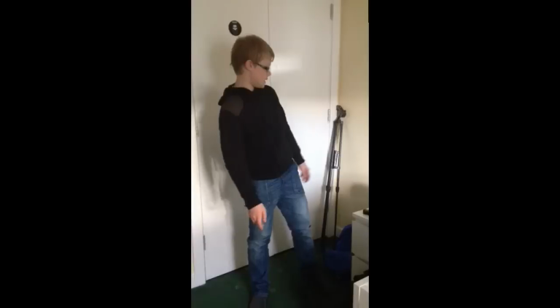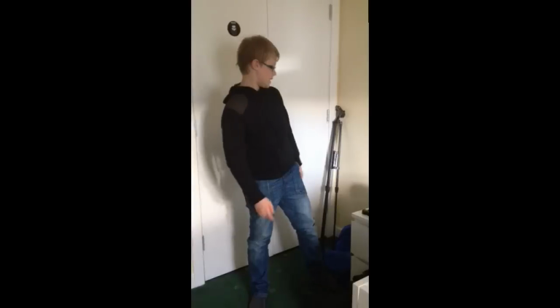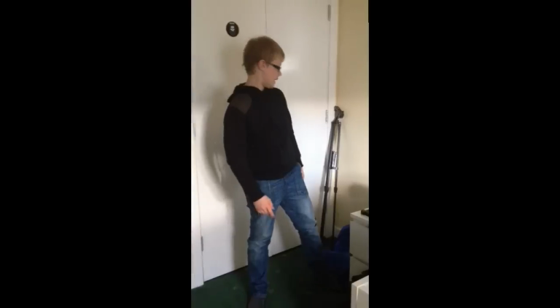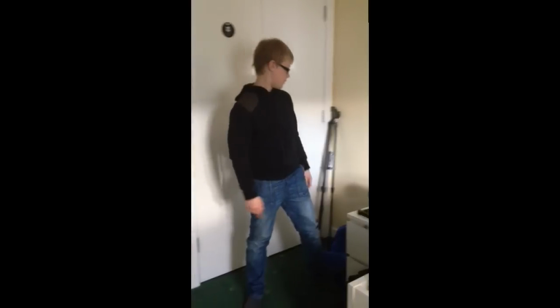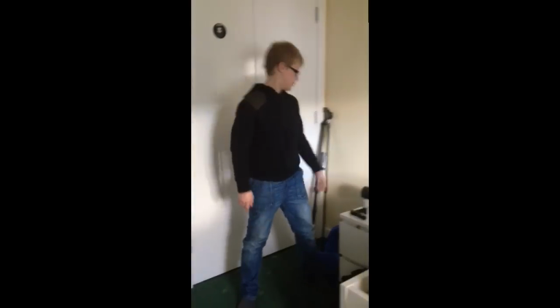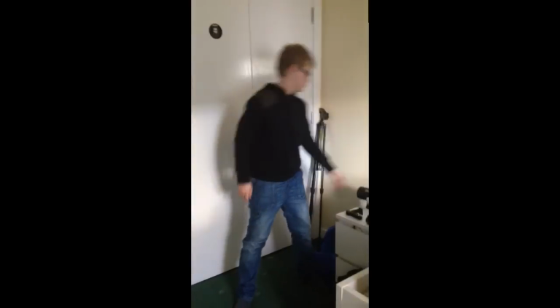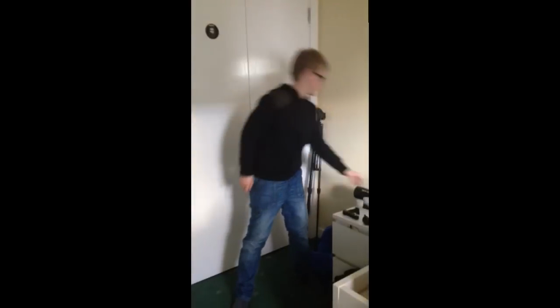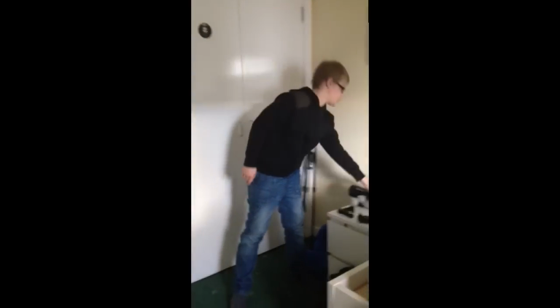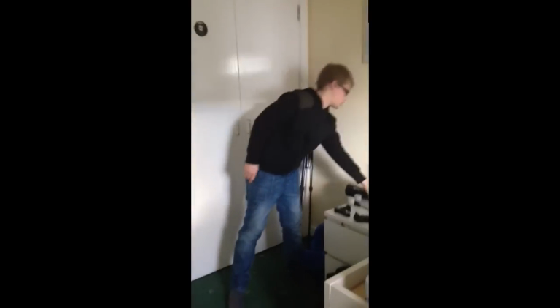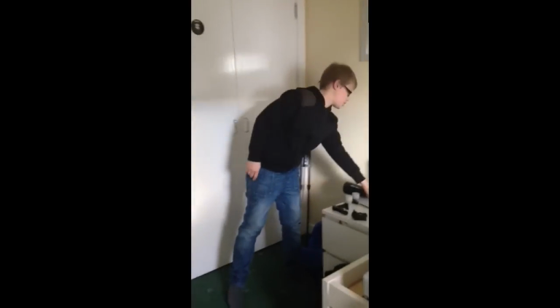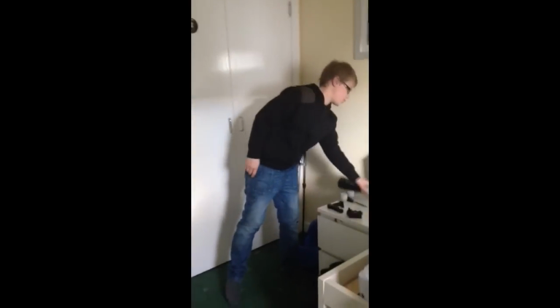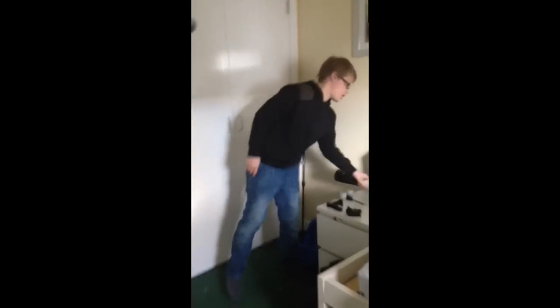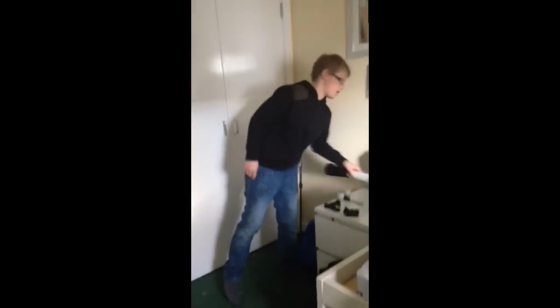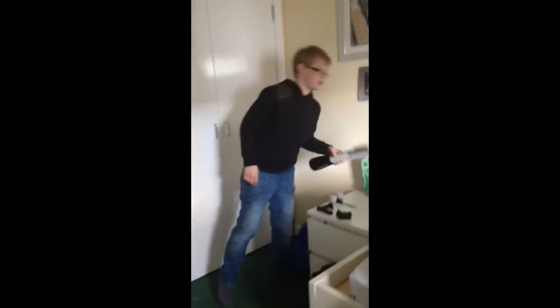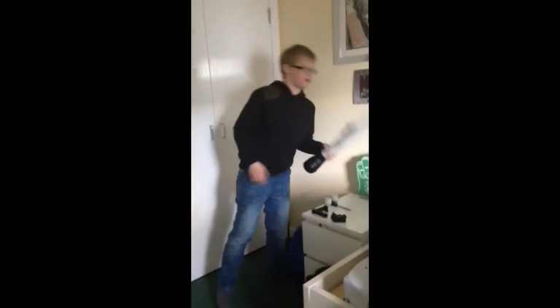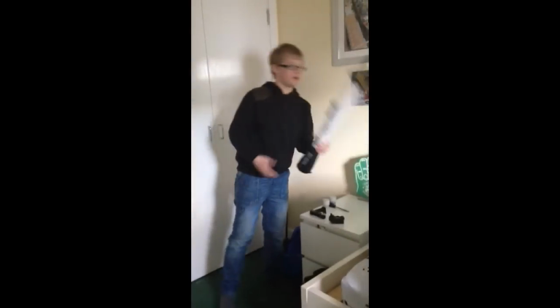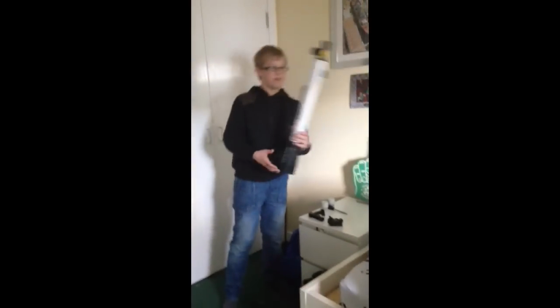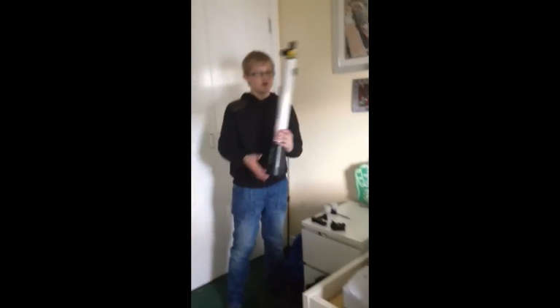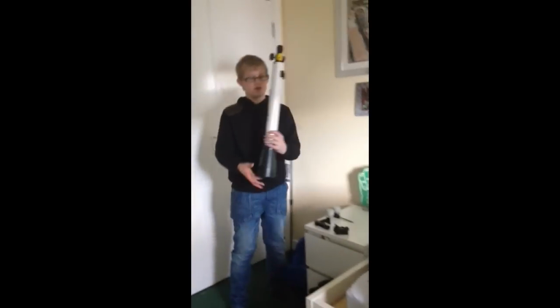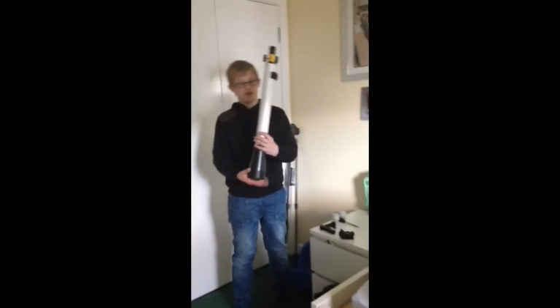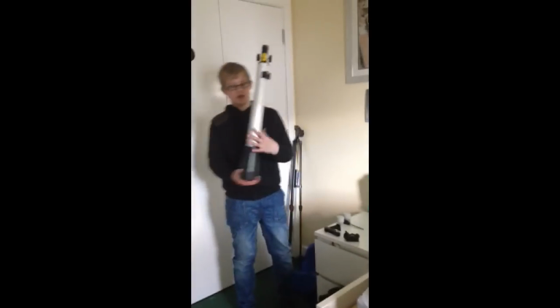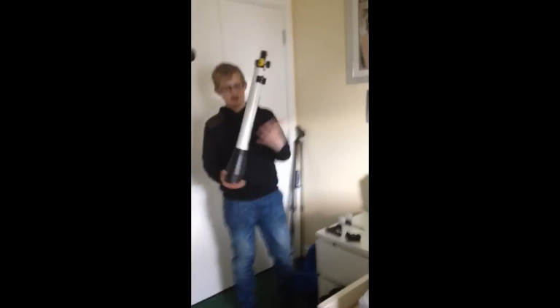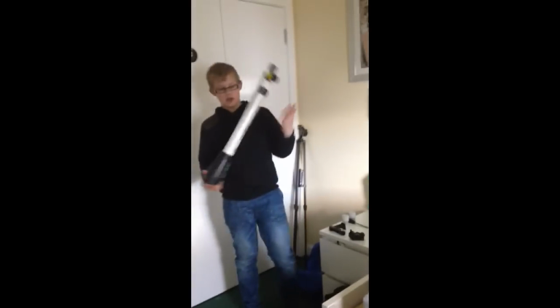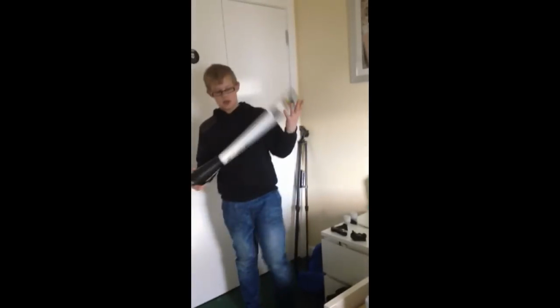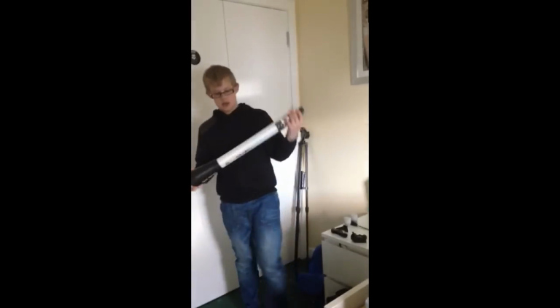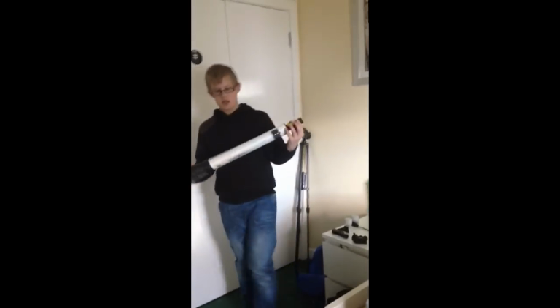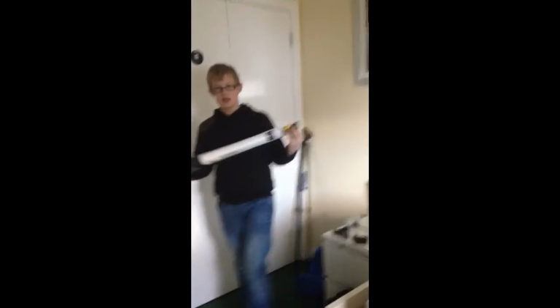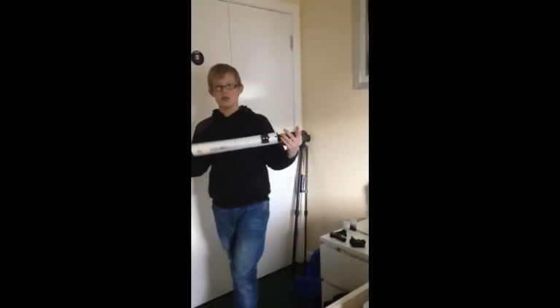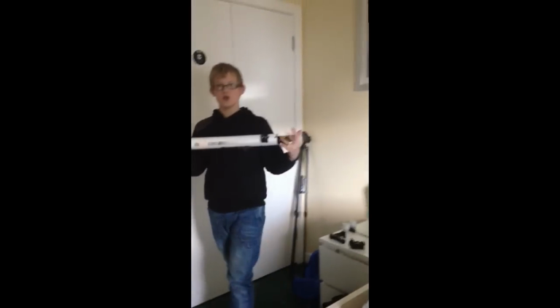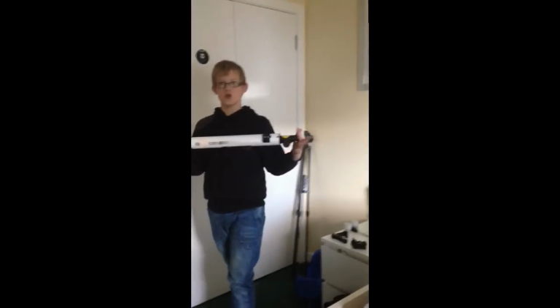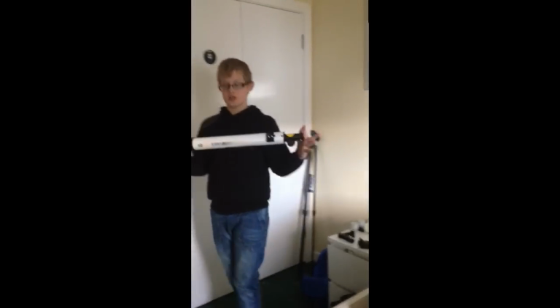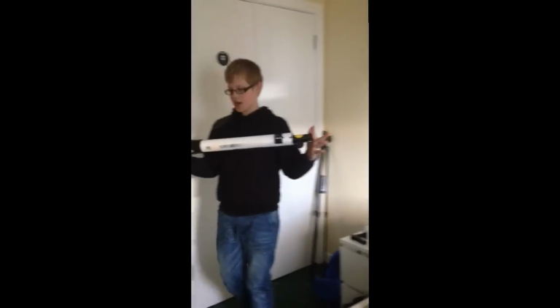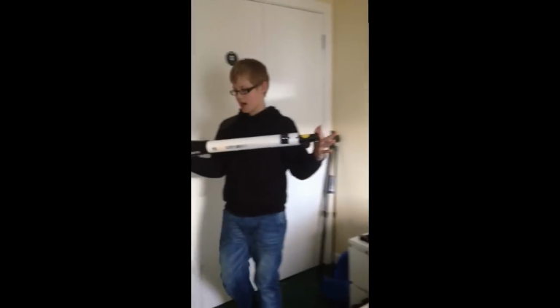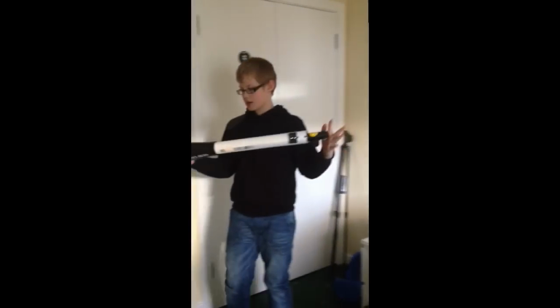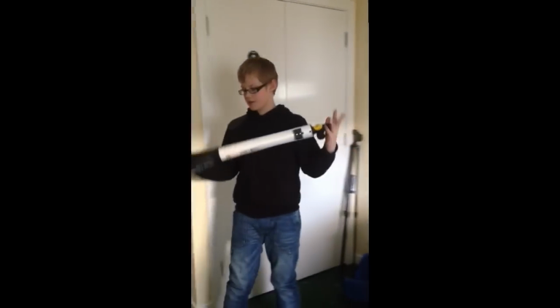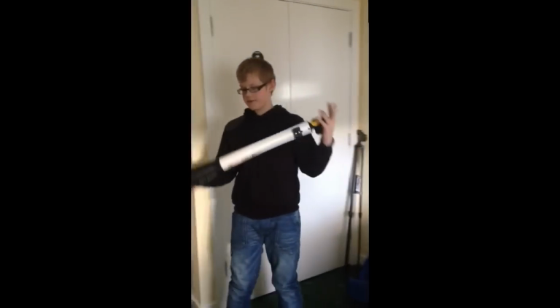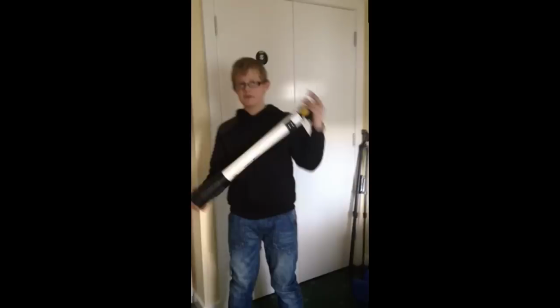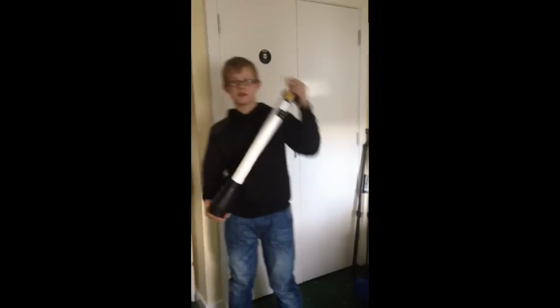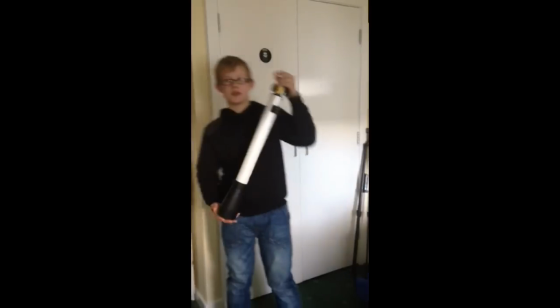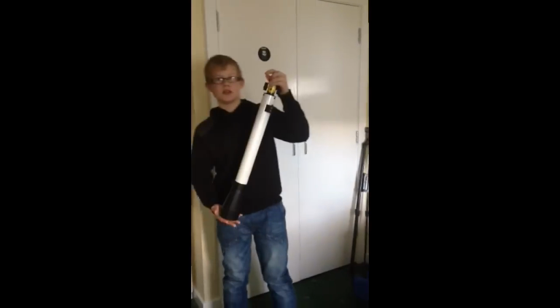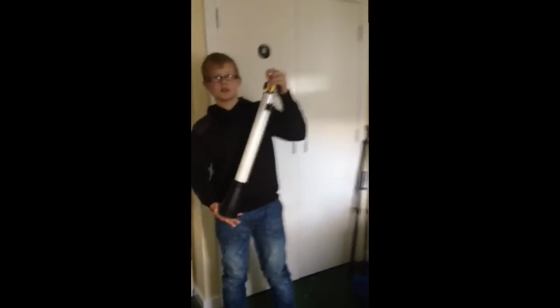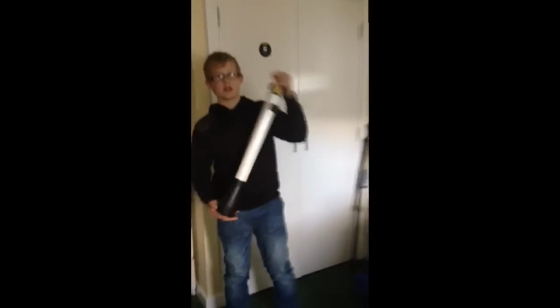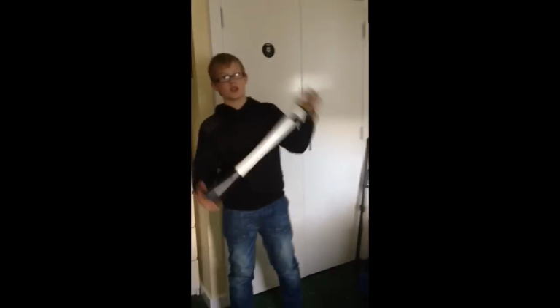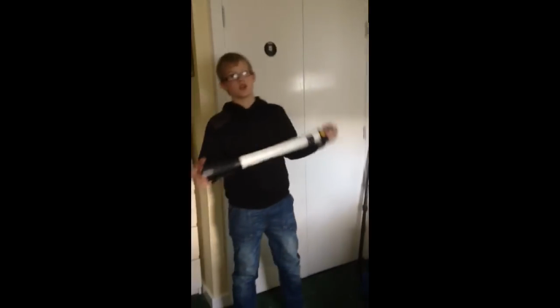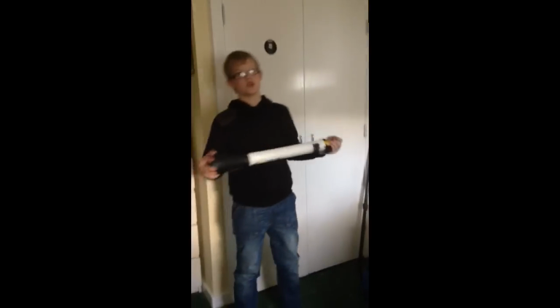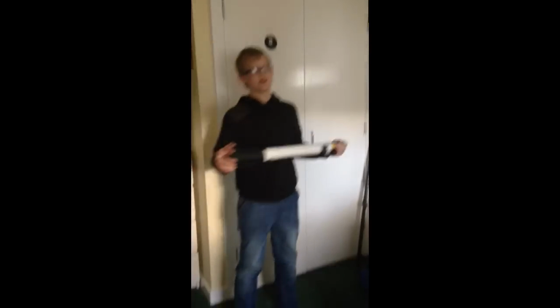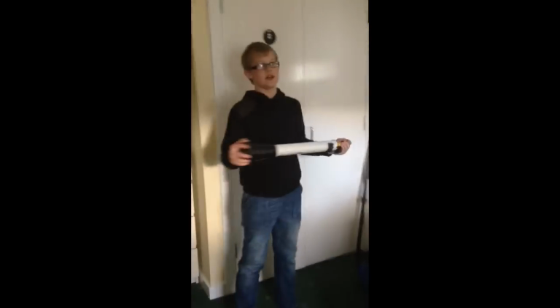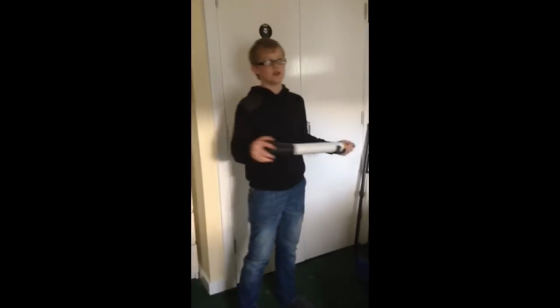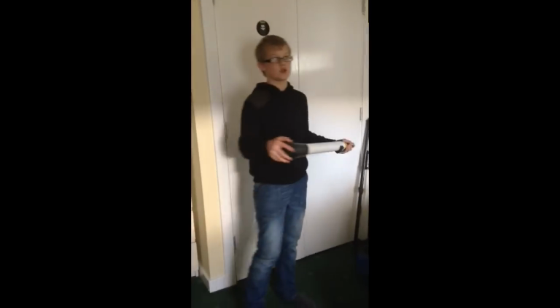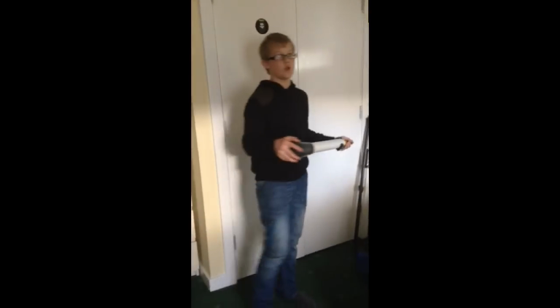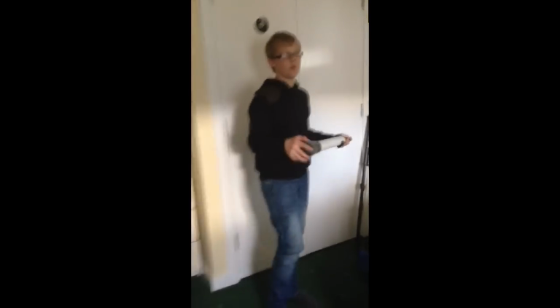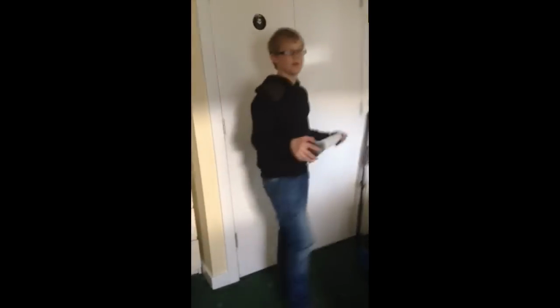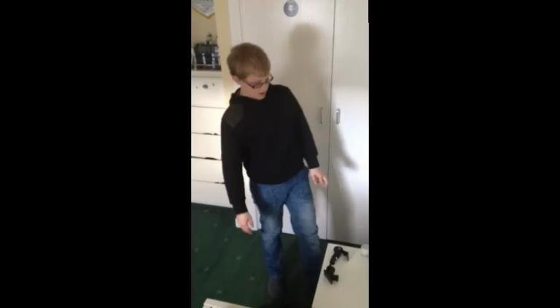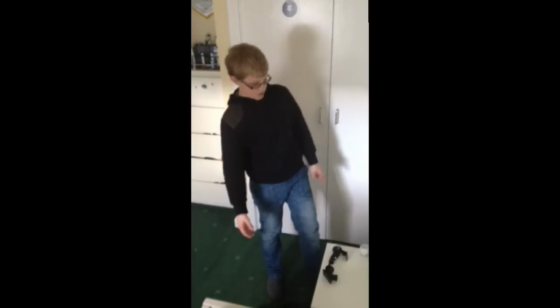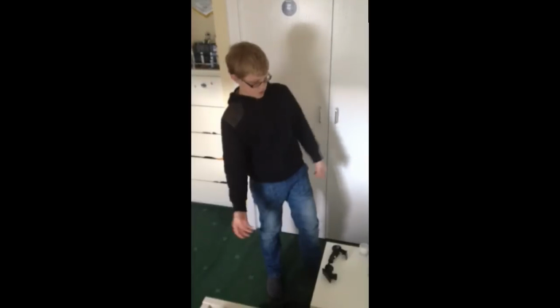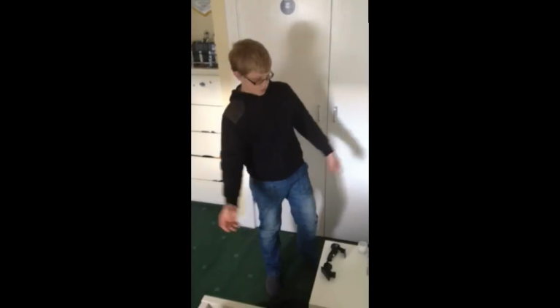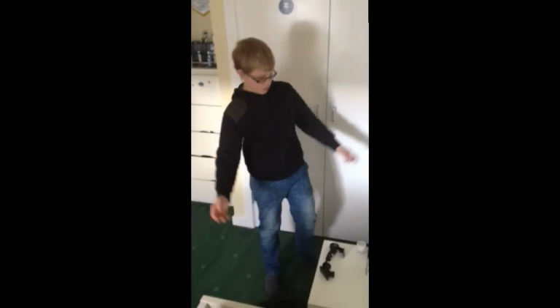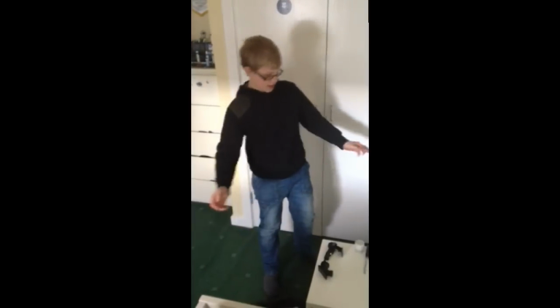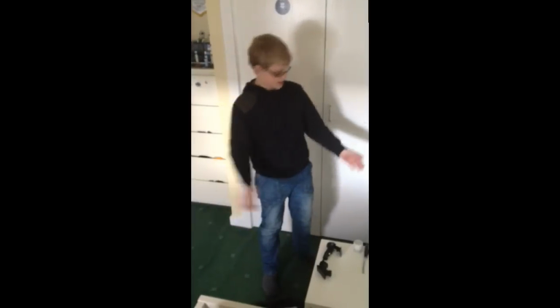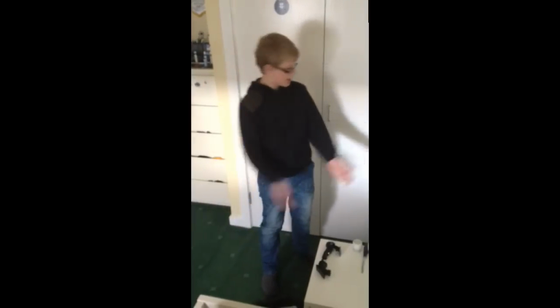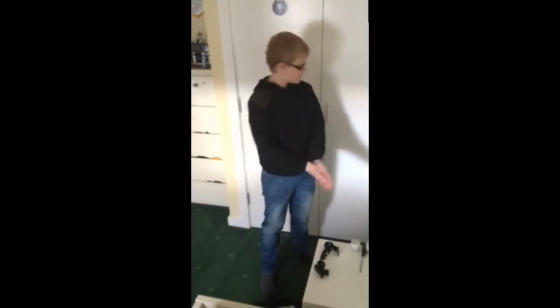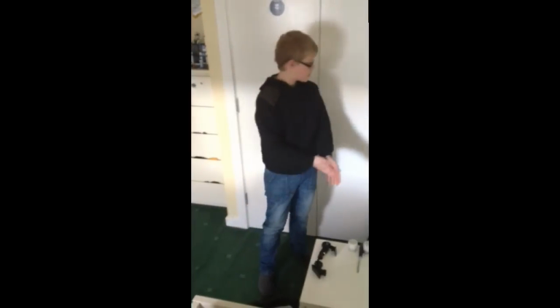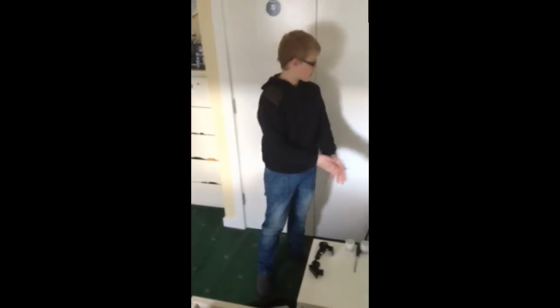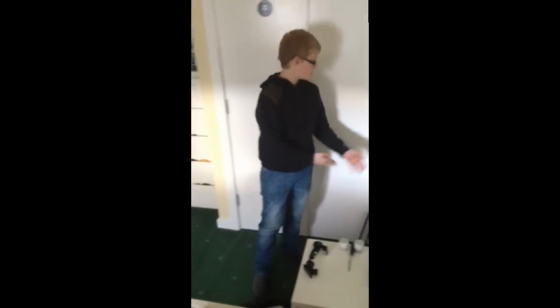This is Gavin and I'm going to show you how to build the Eidoo Science 50-600 telescope. So let's get this started.